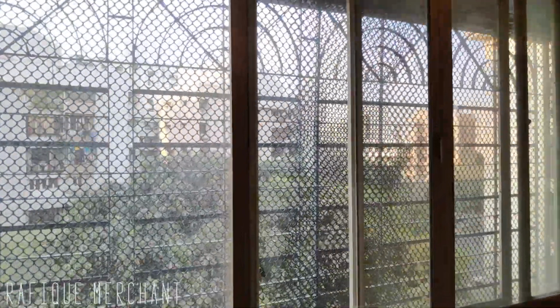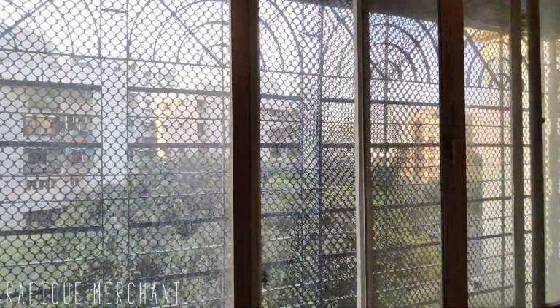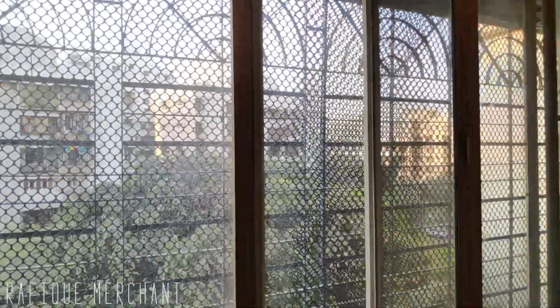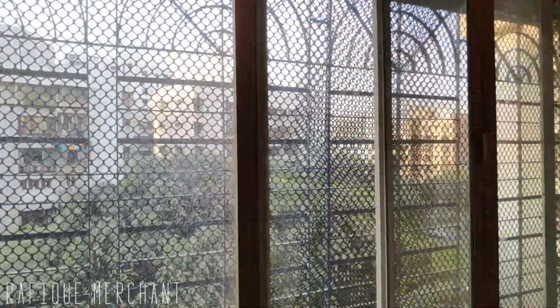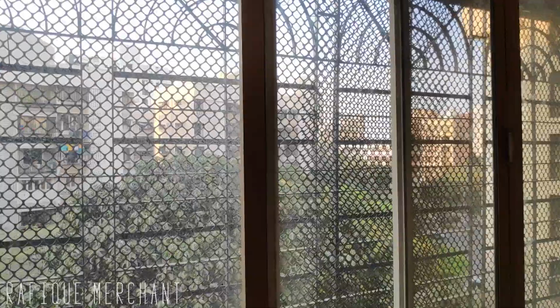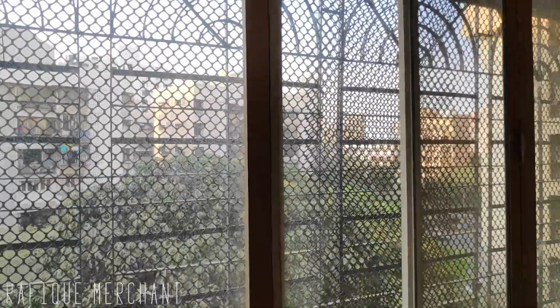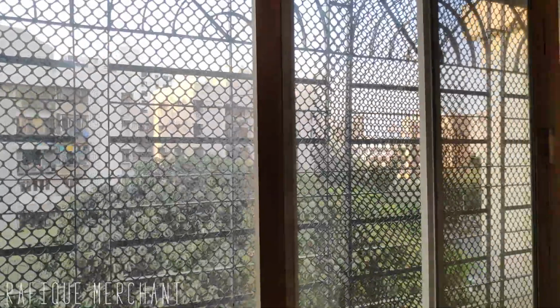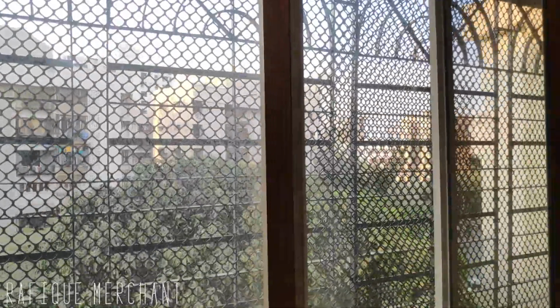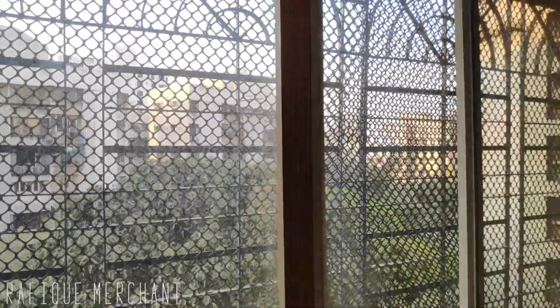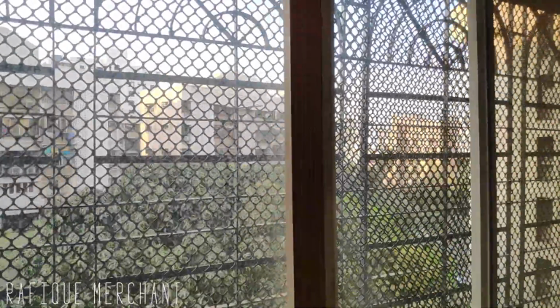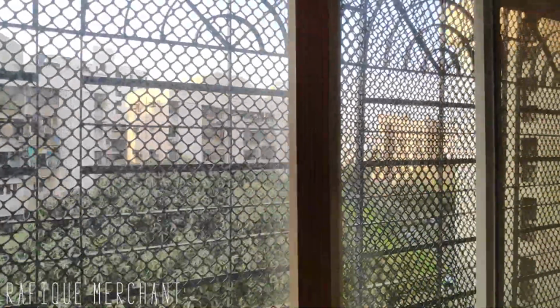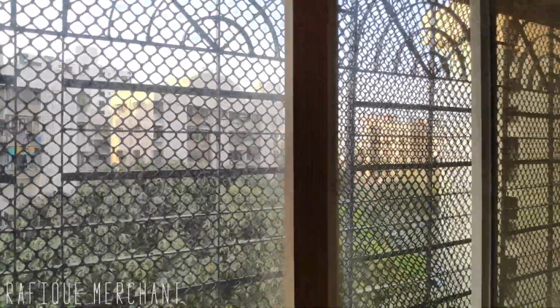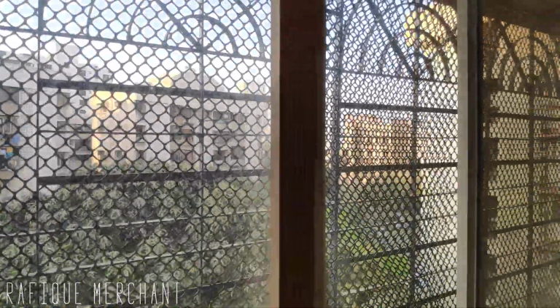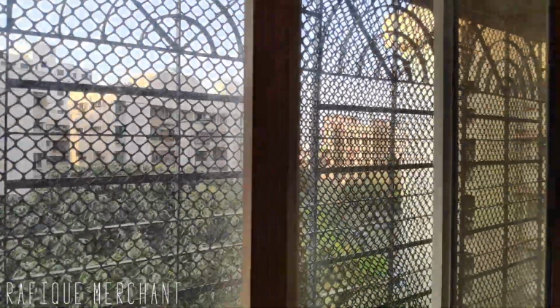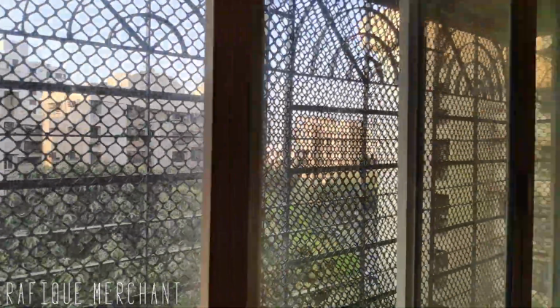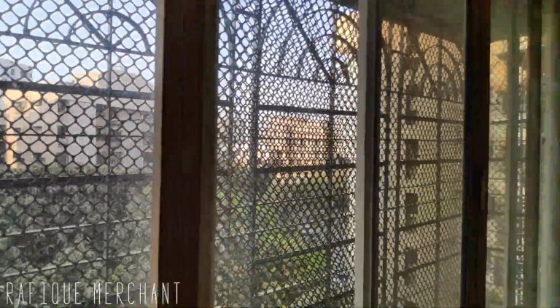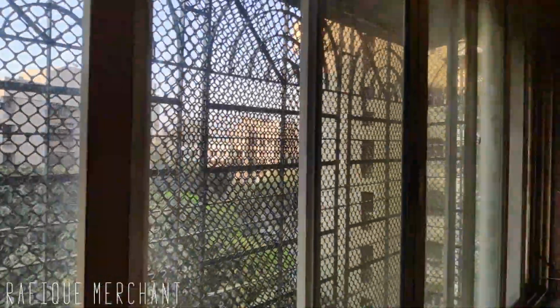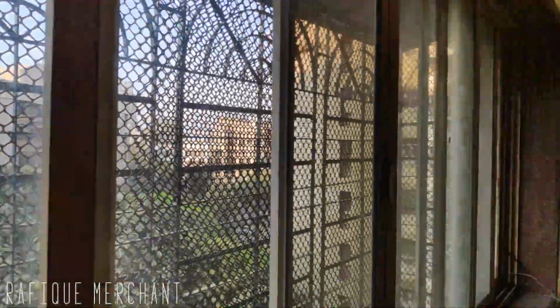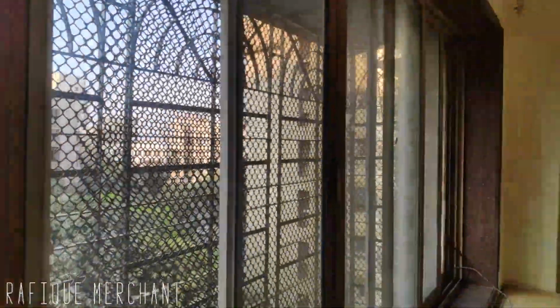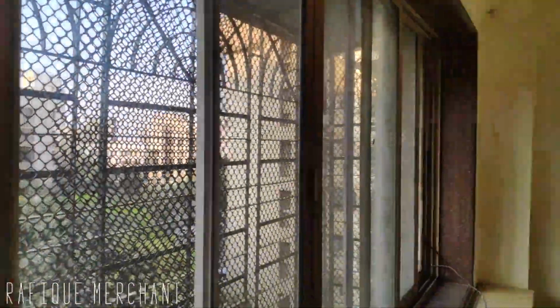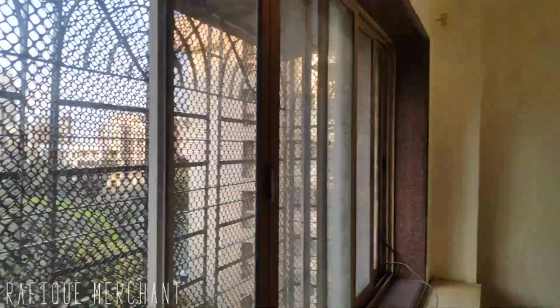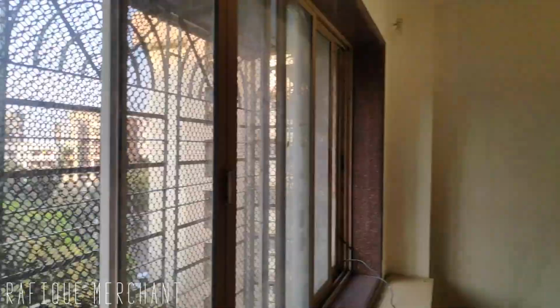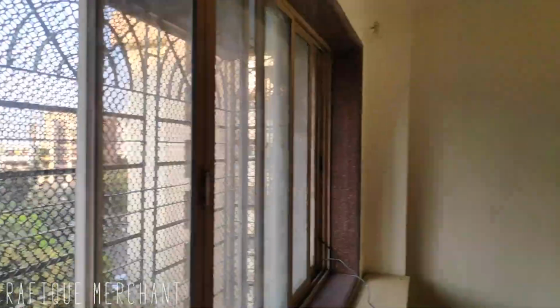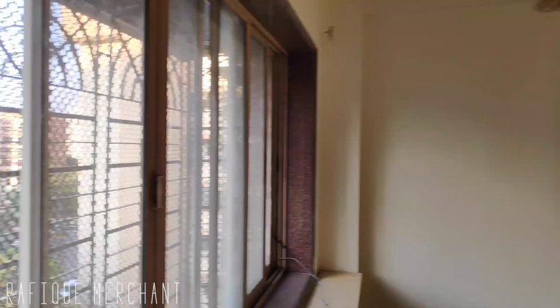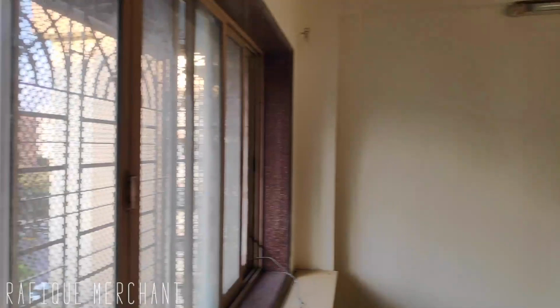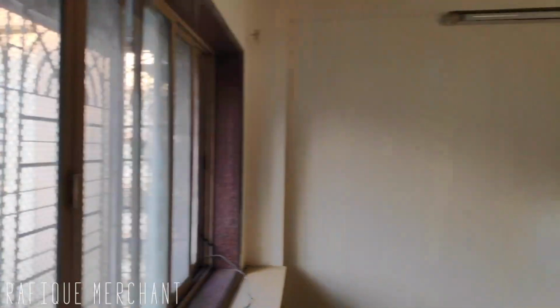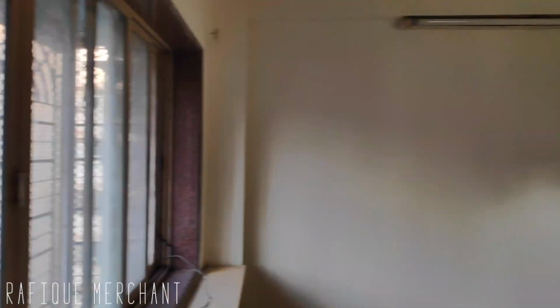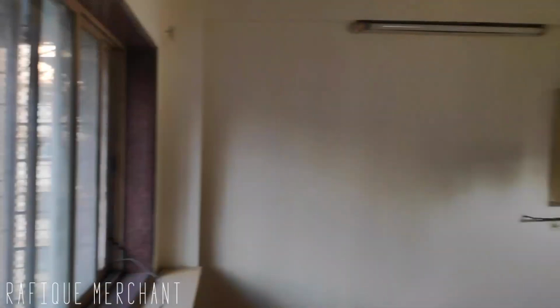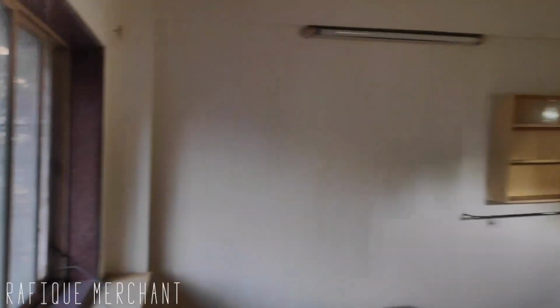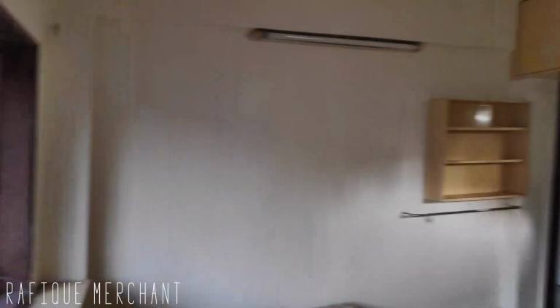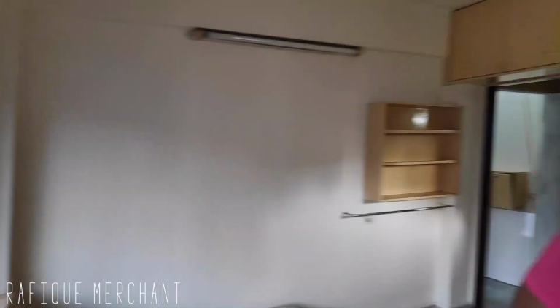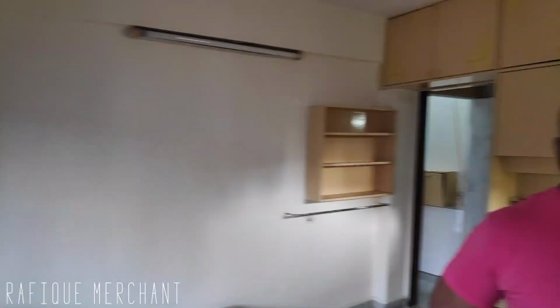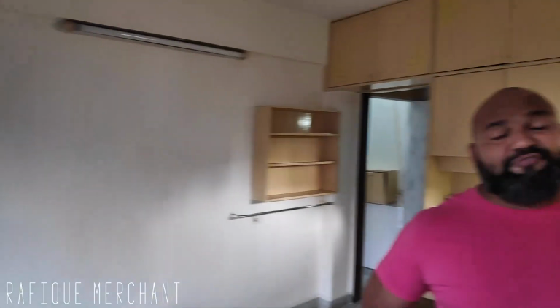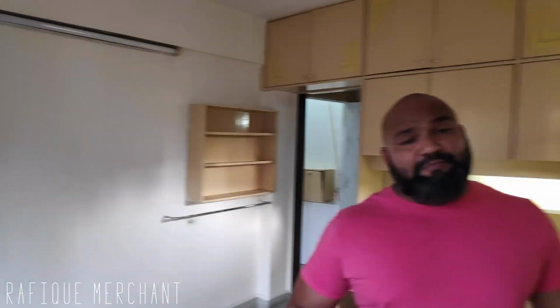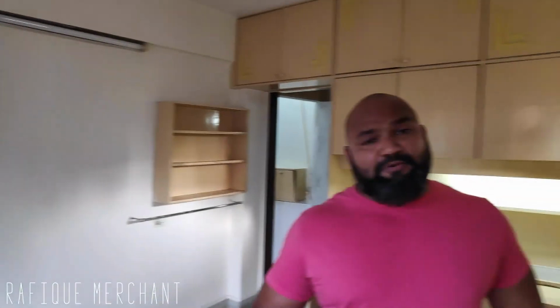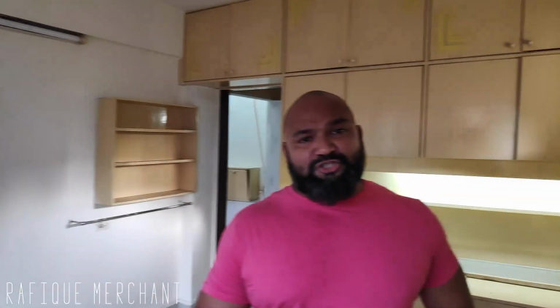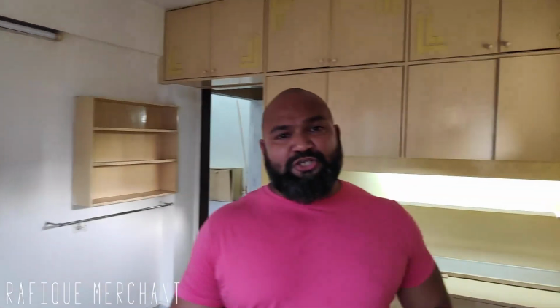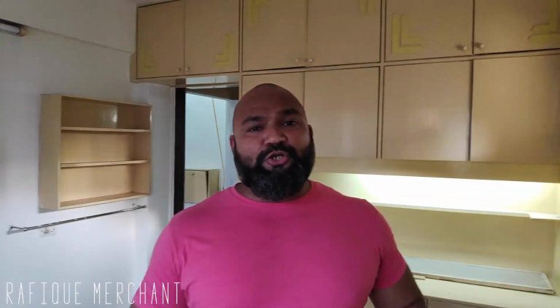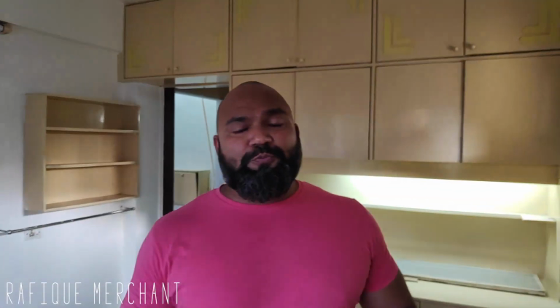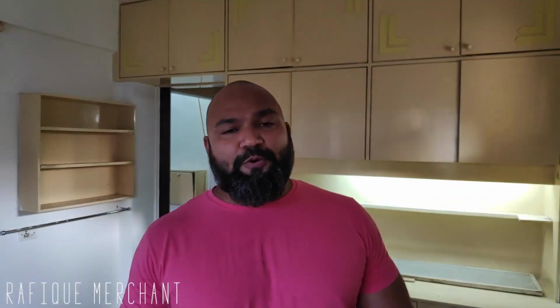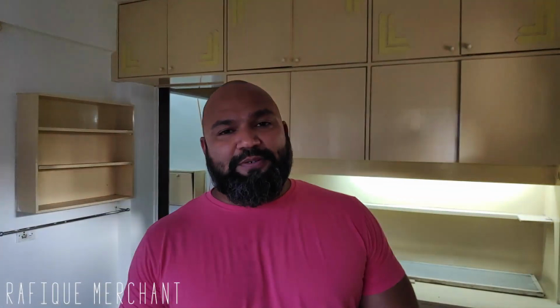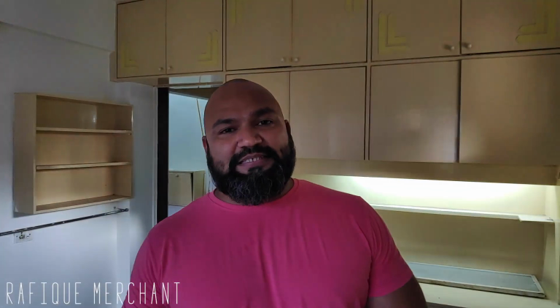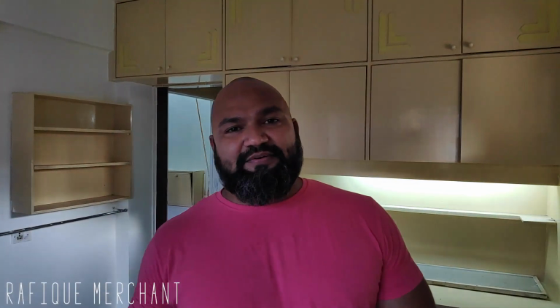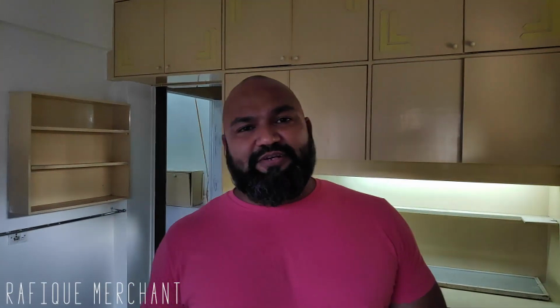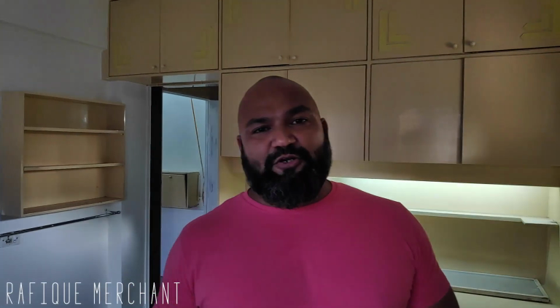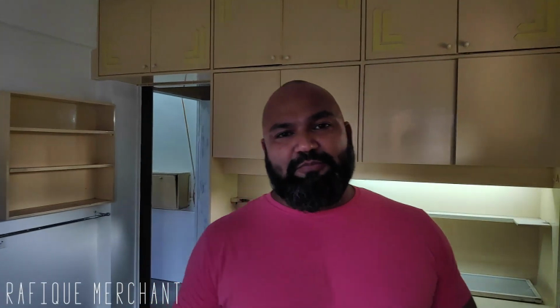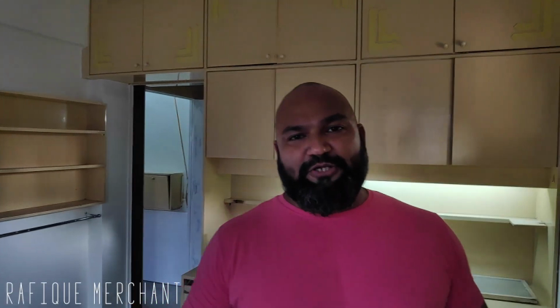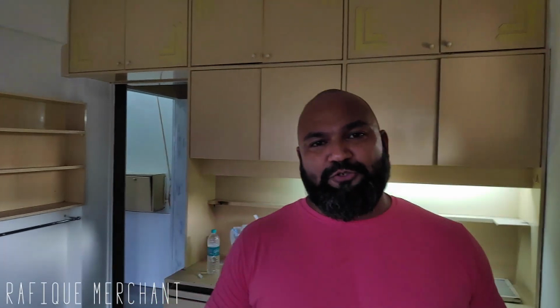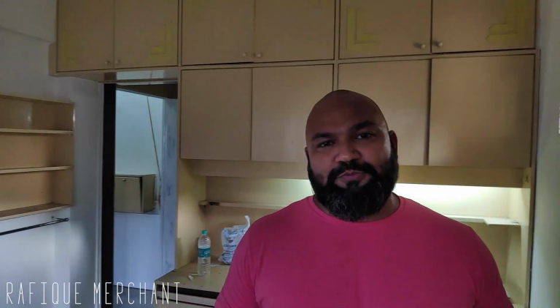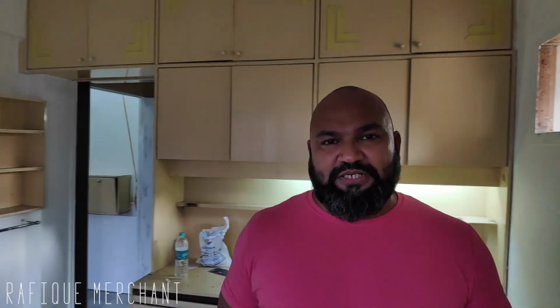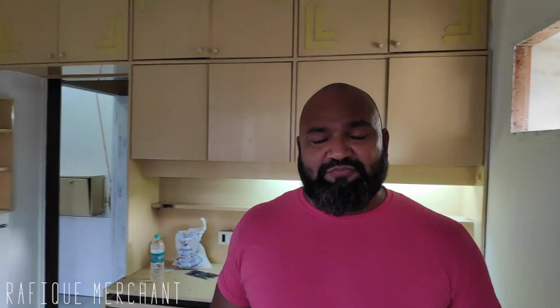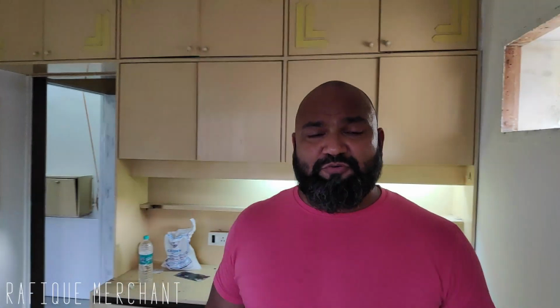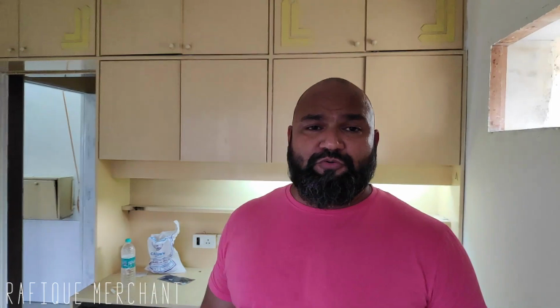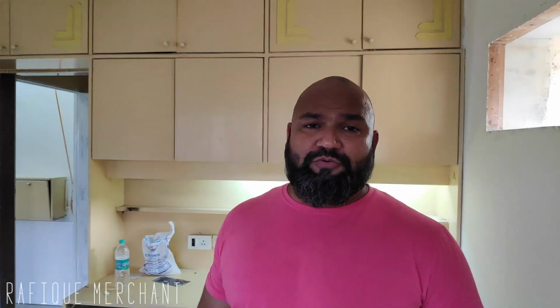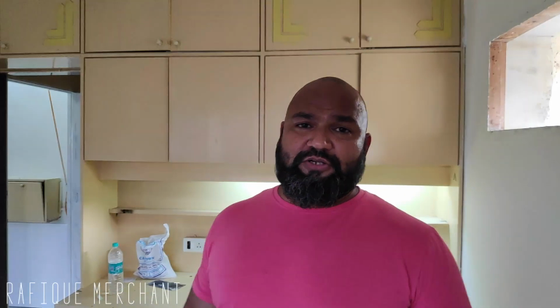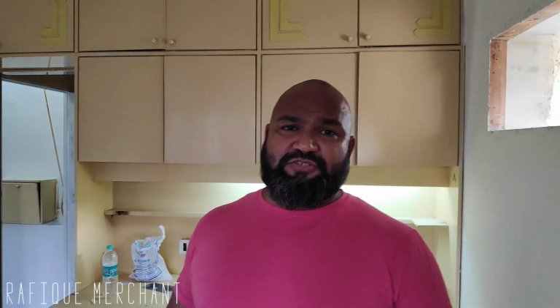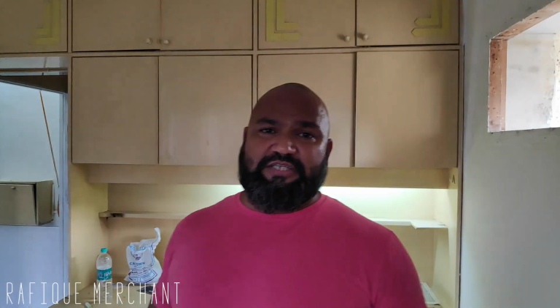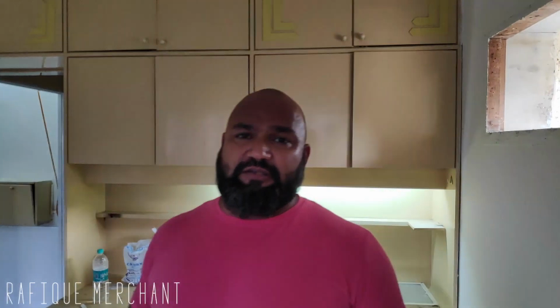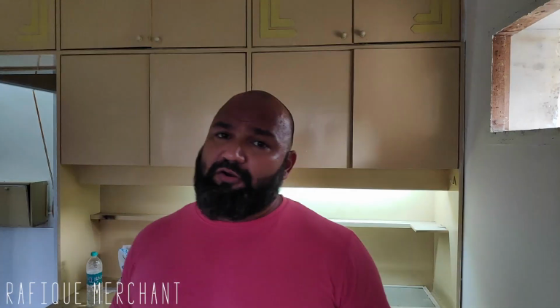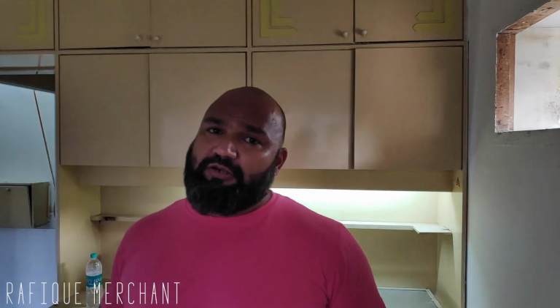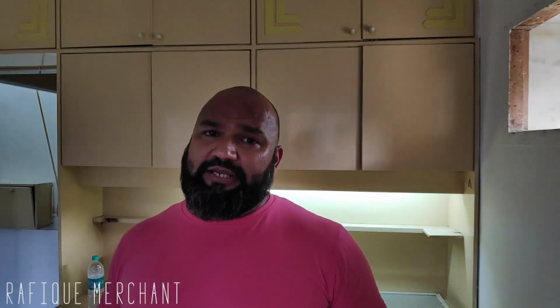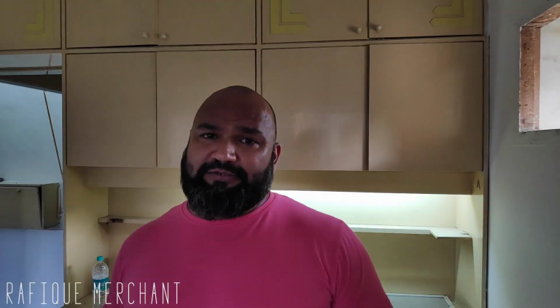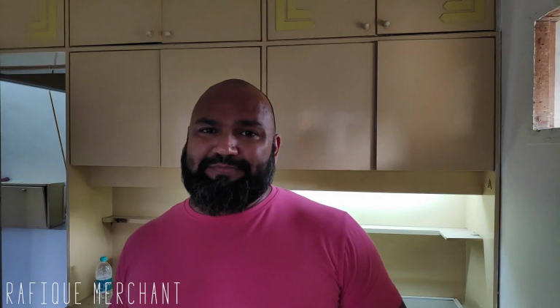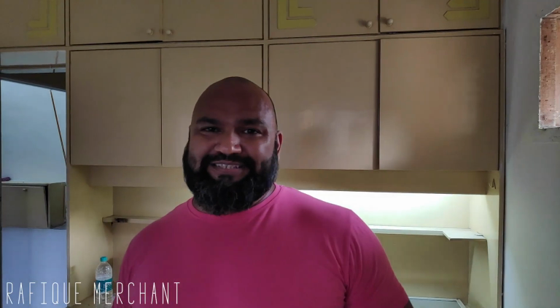So that's the 2 BHK in Greenfields. This is Rafiq Merchant — new properties every day on my YouTube channel. If you want to rent or sell, reach out to me.